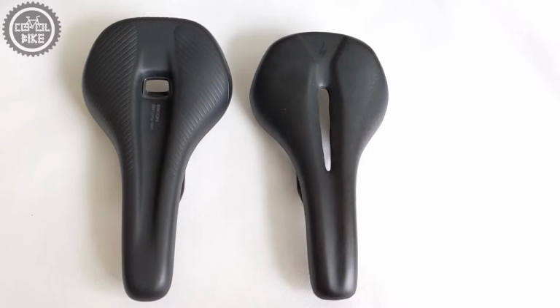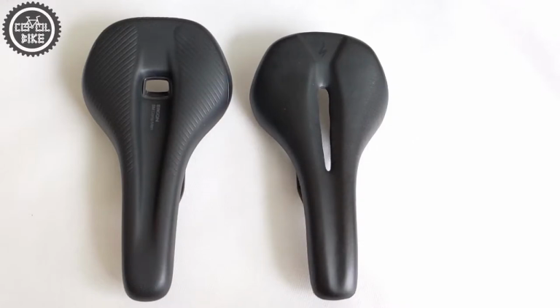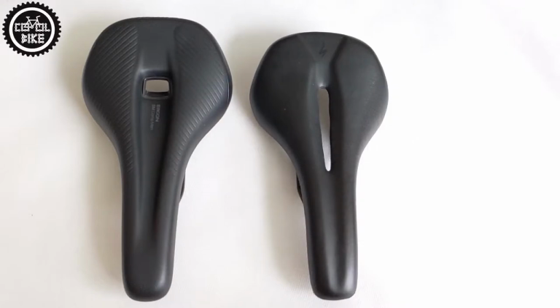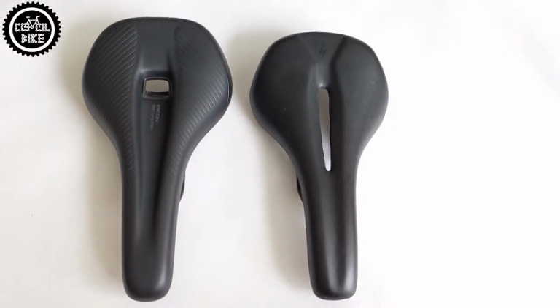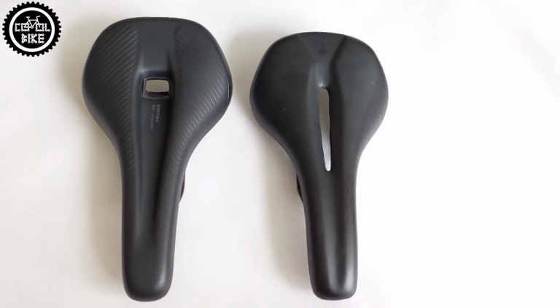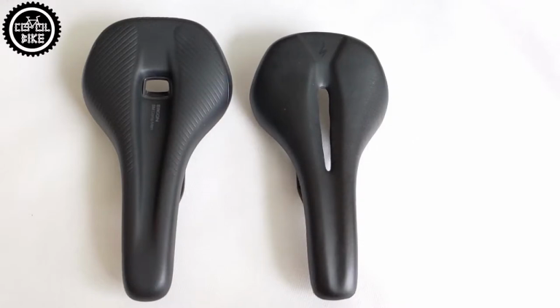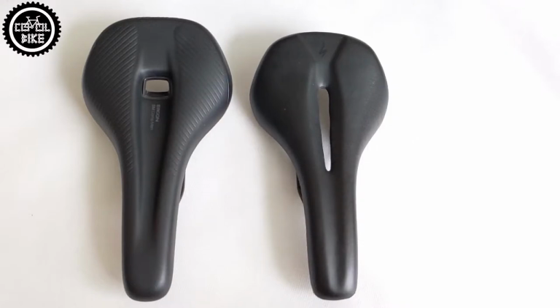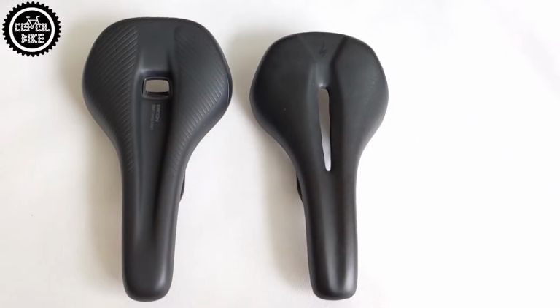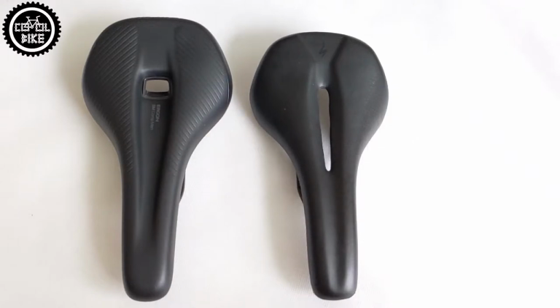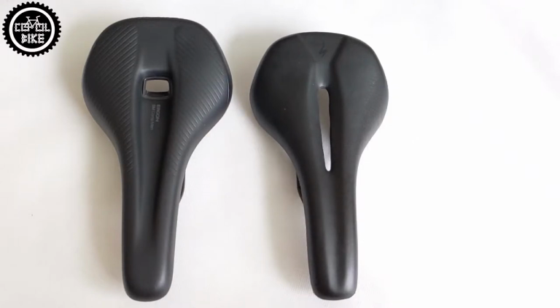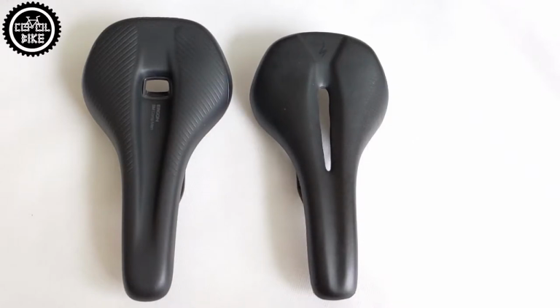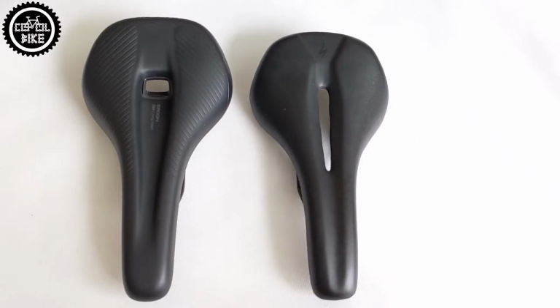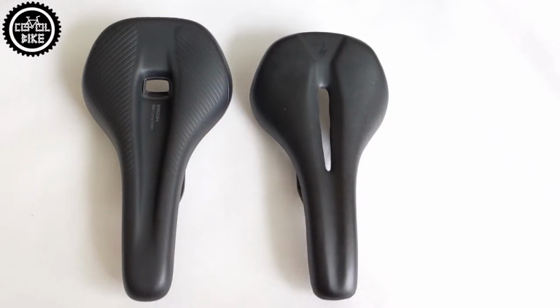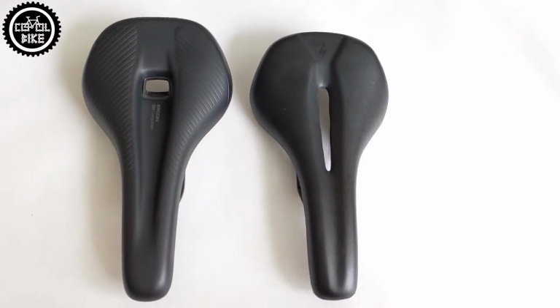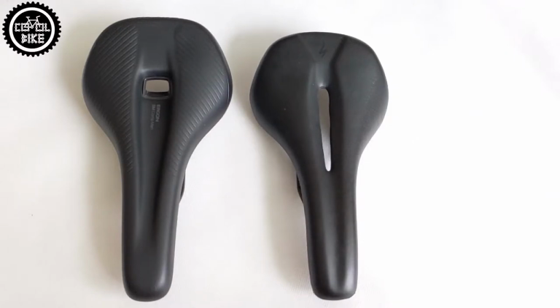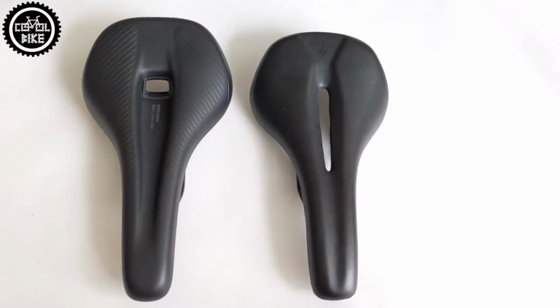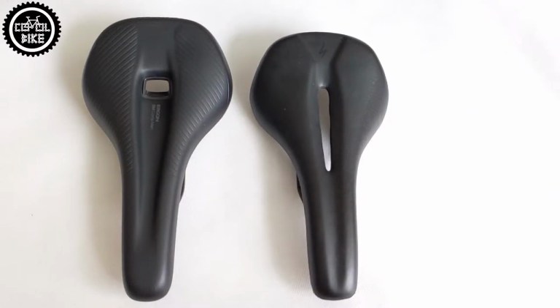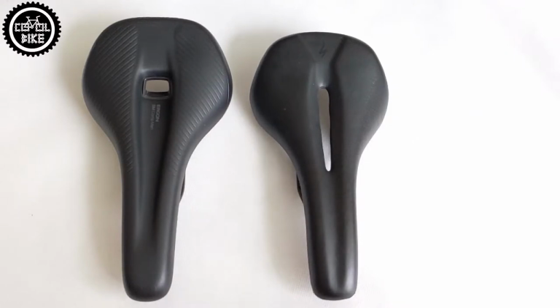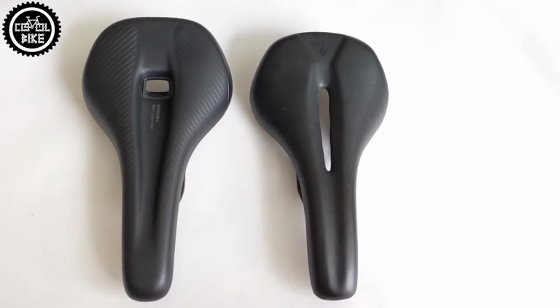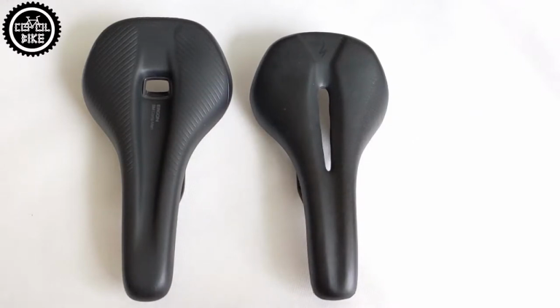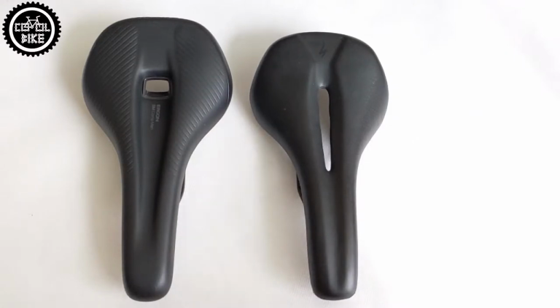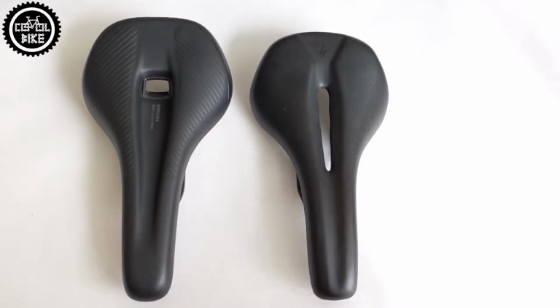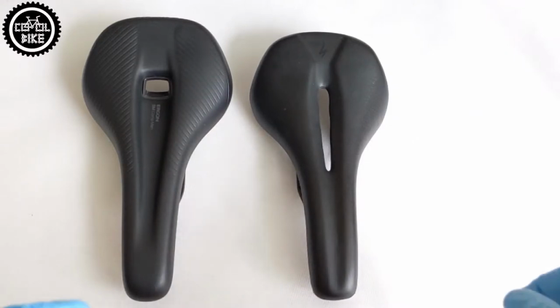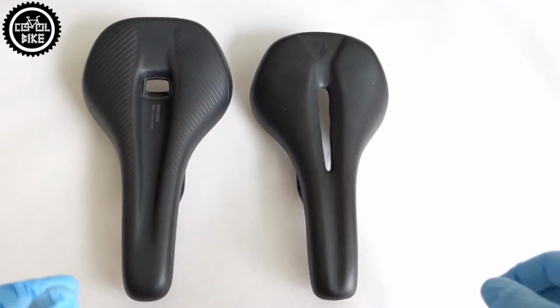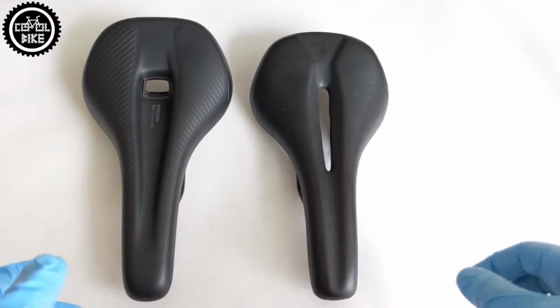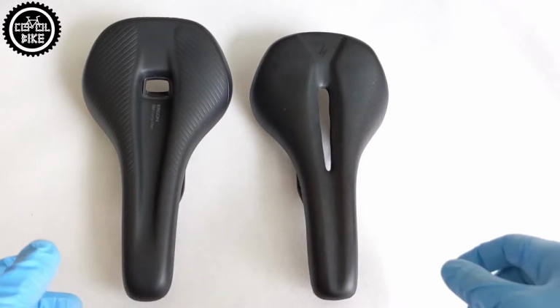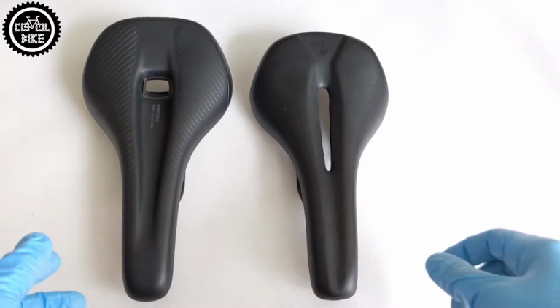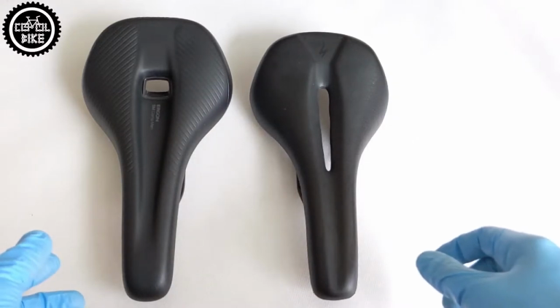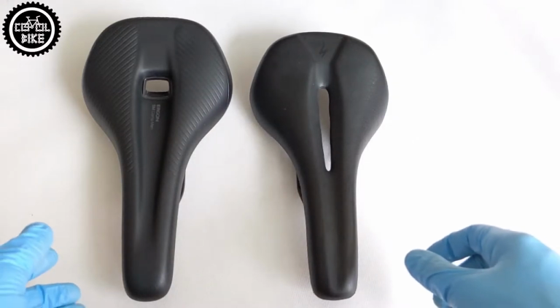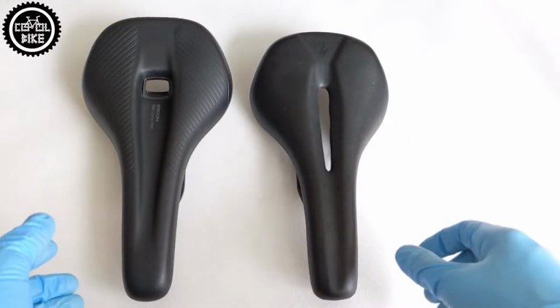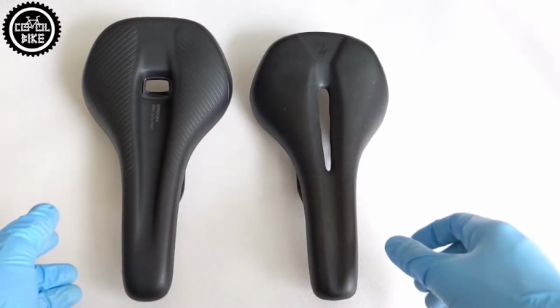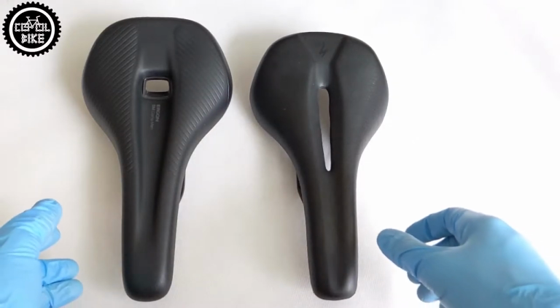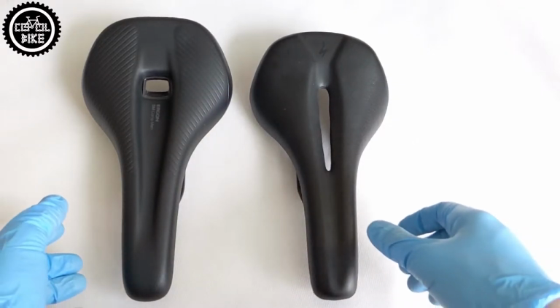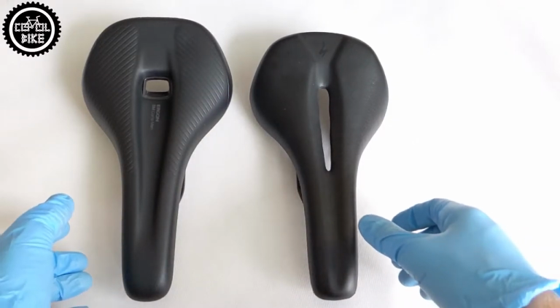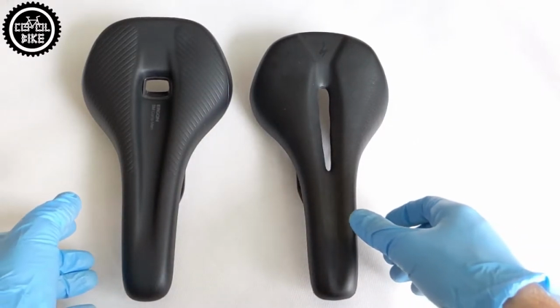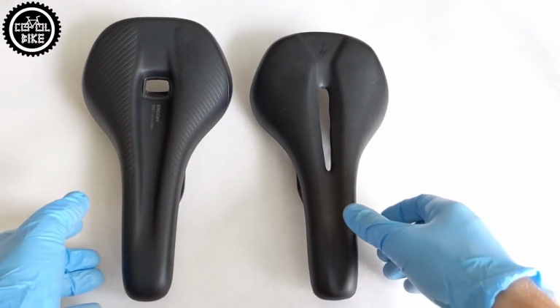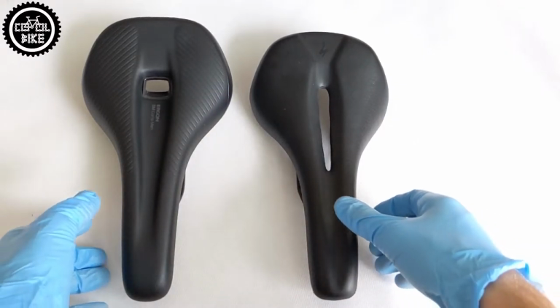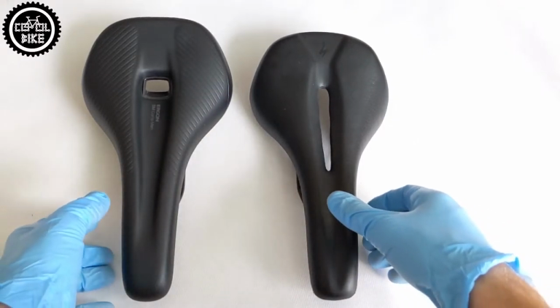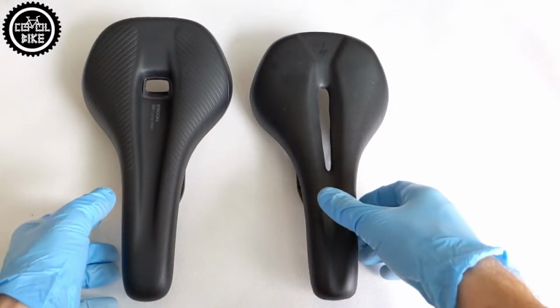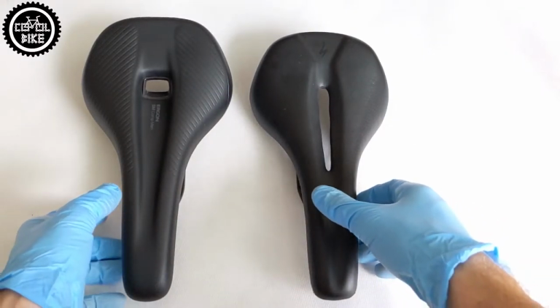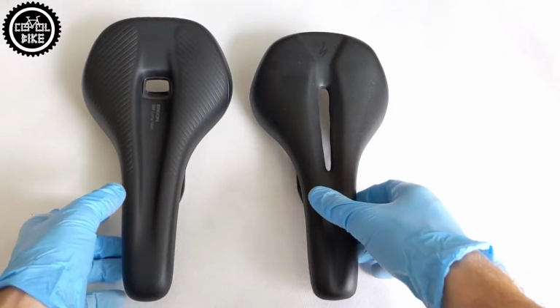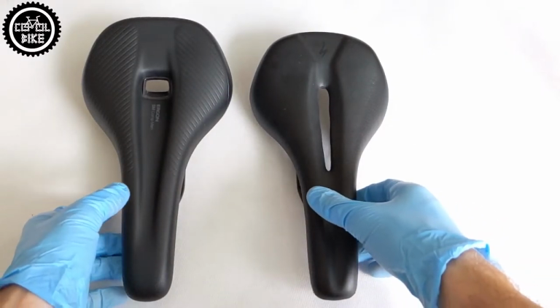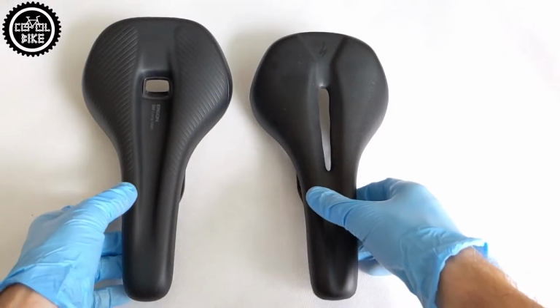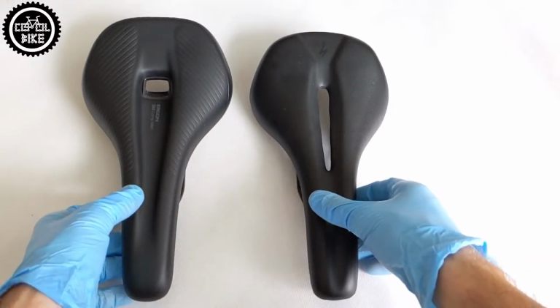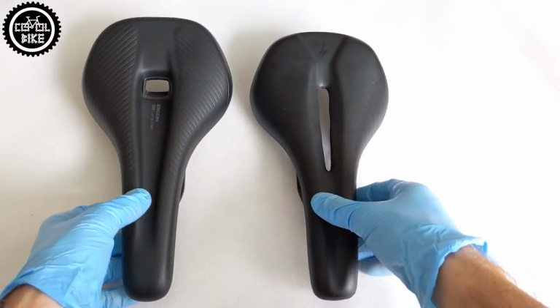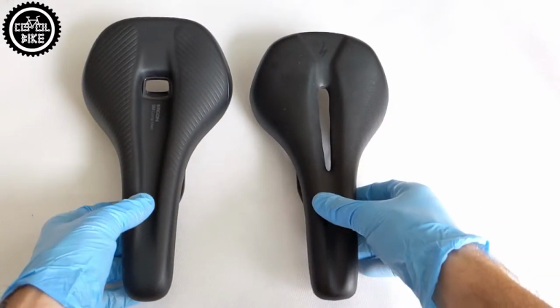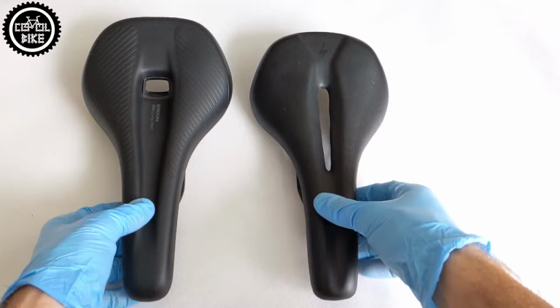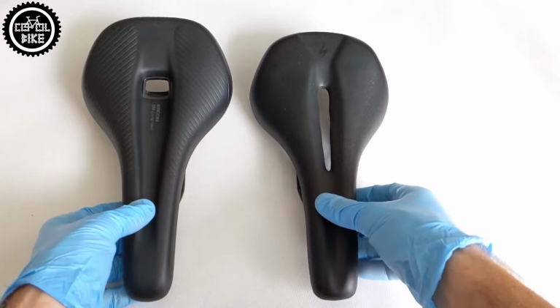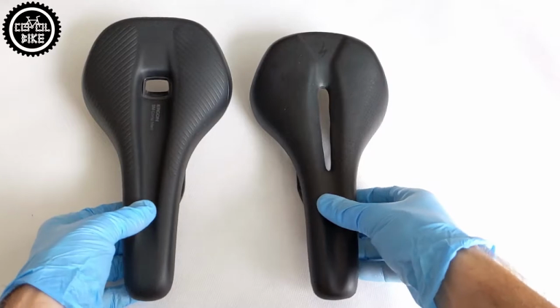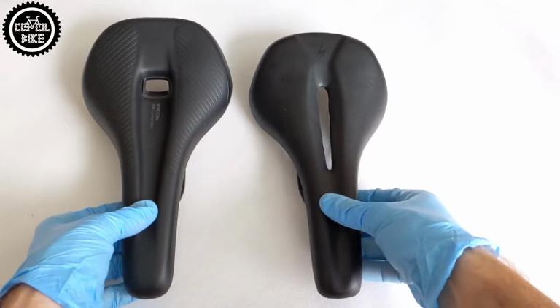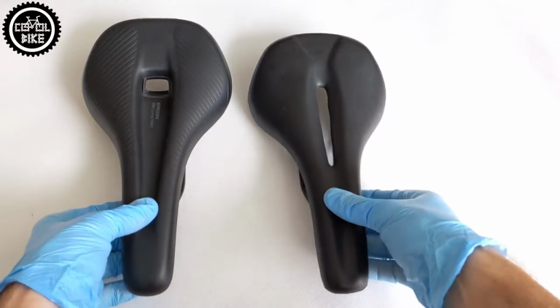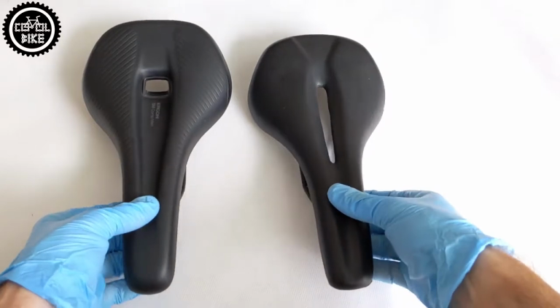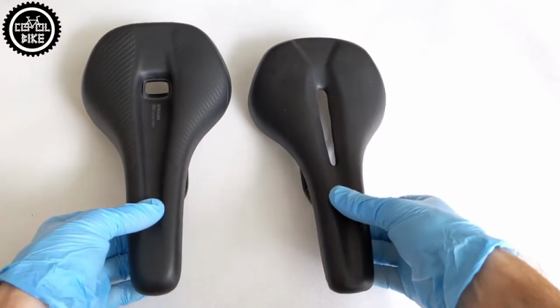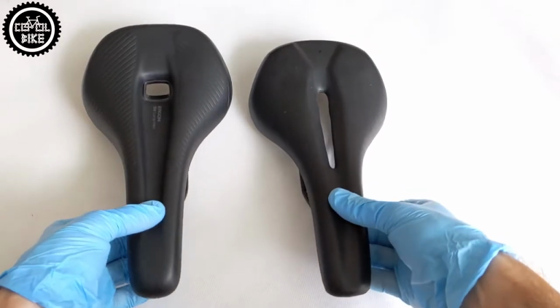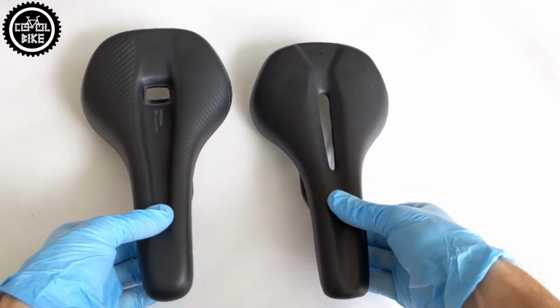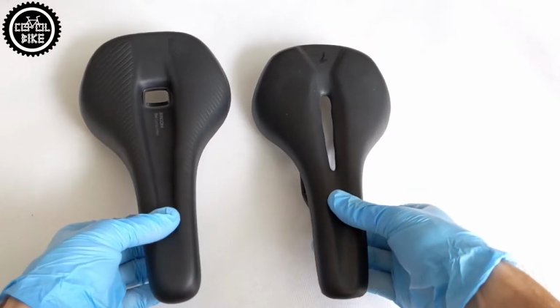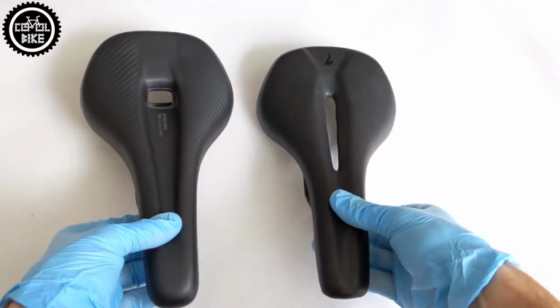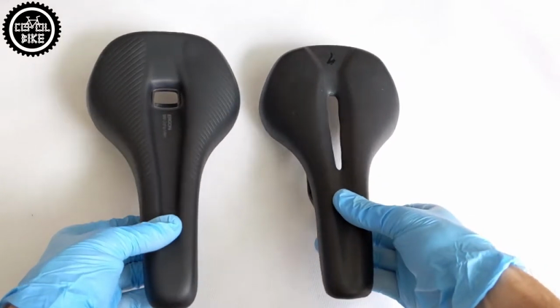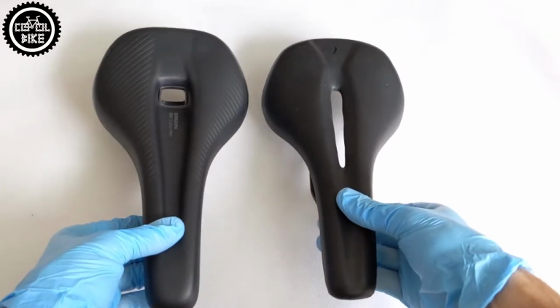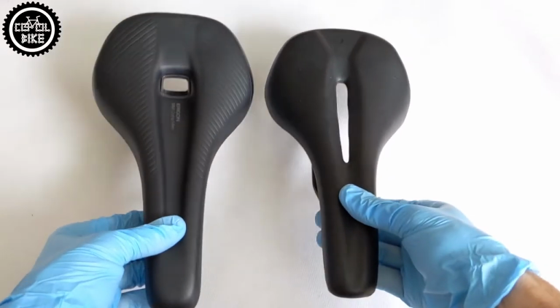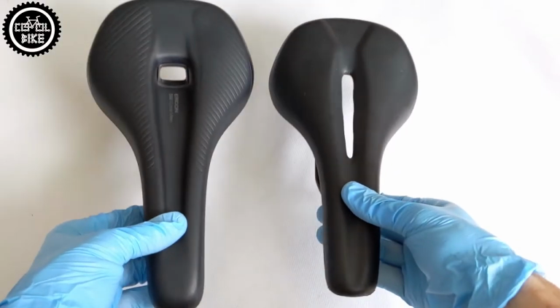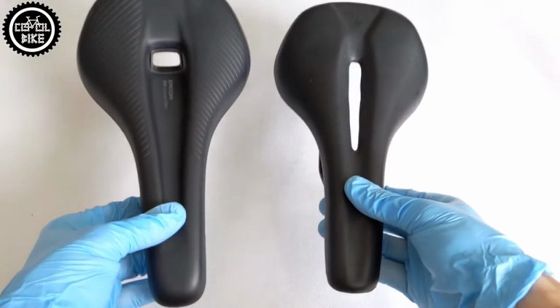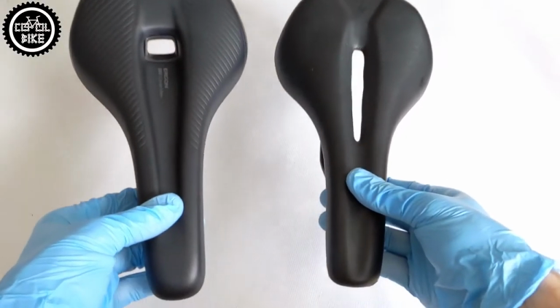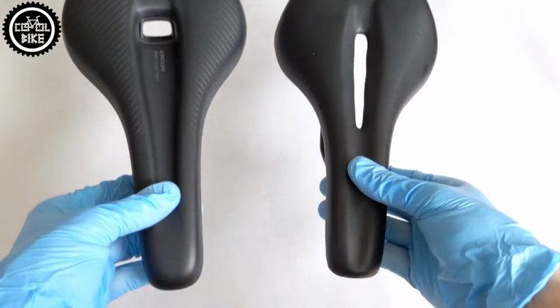Hello! I invite you to a comparison of two saddles: Ergon SM Comp and Specialized Phenom Comp.